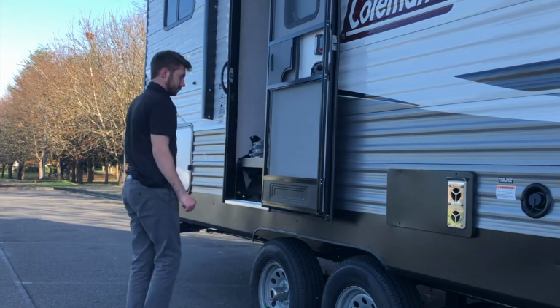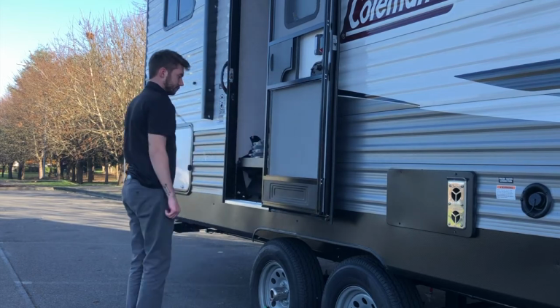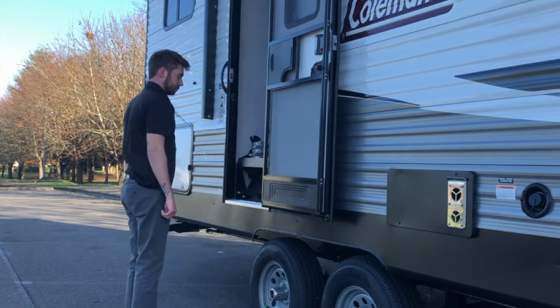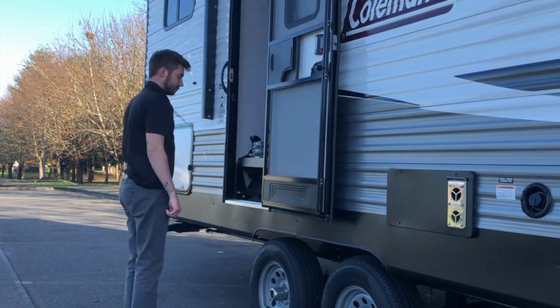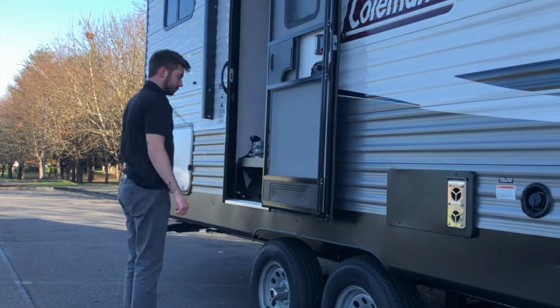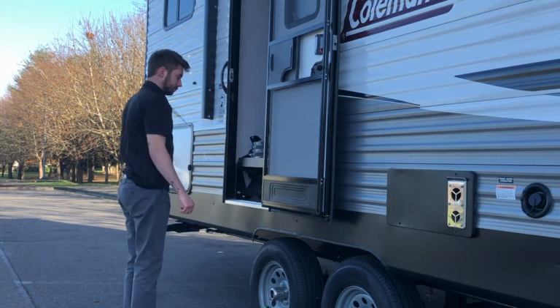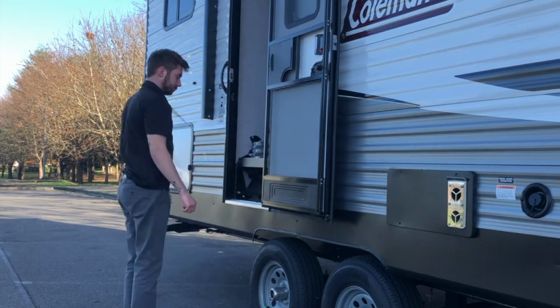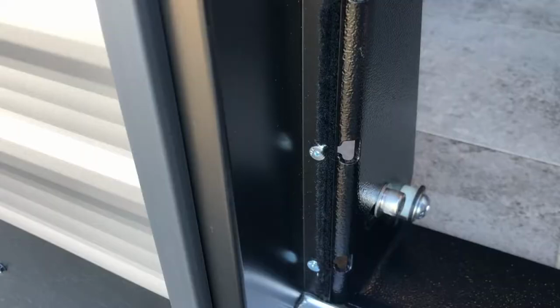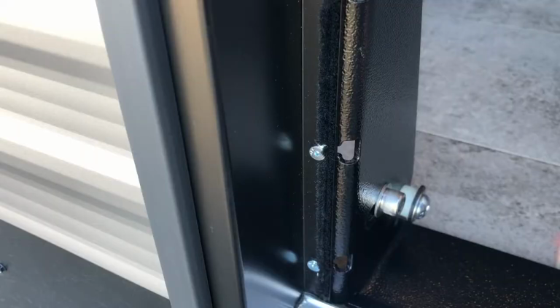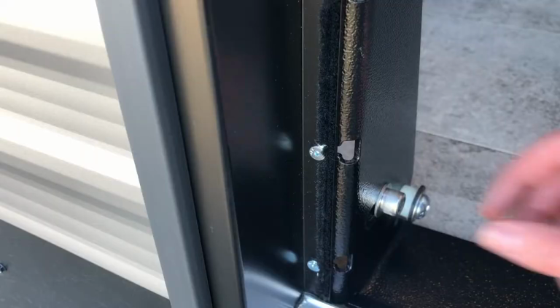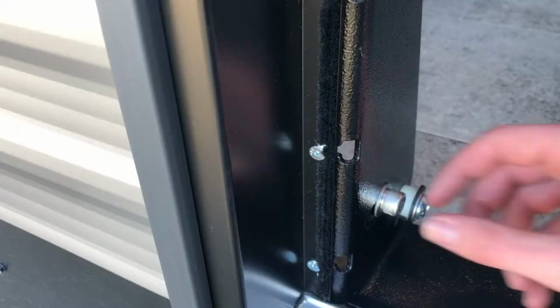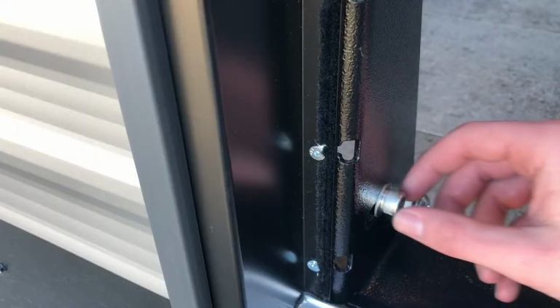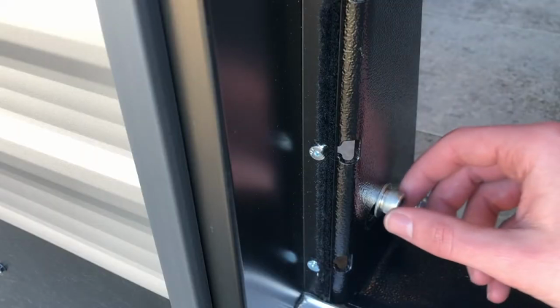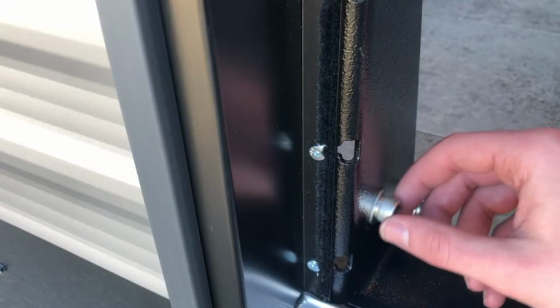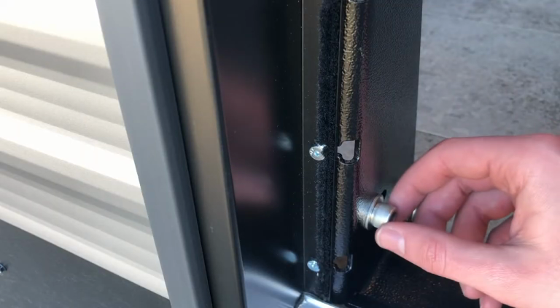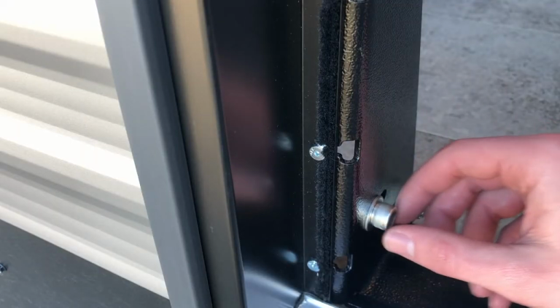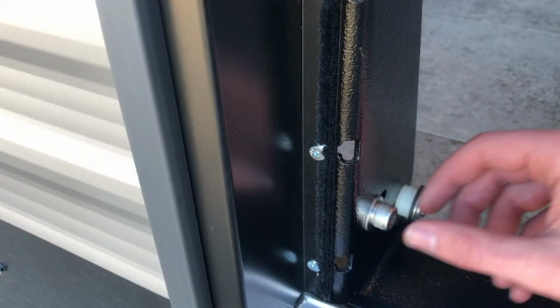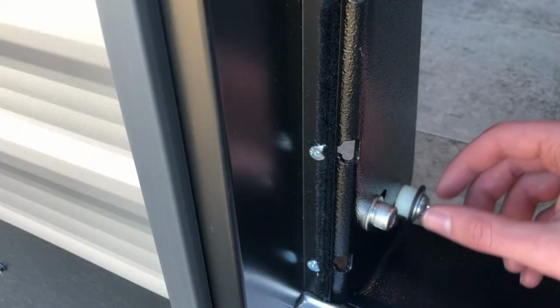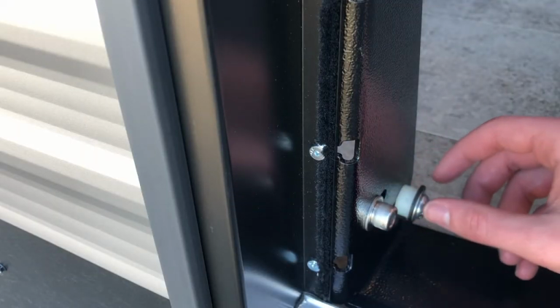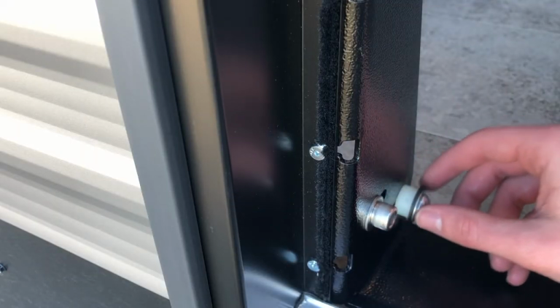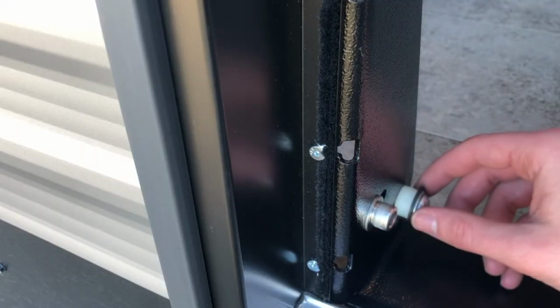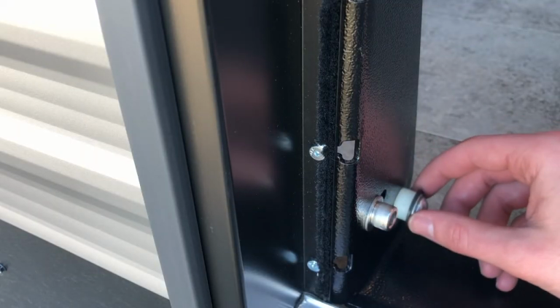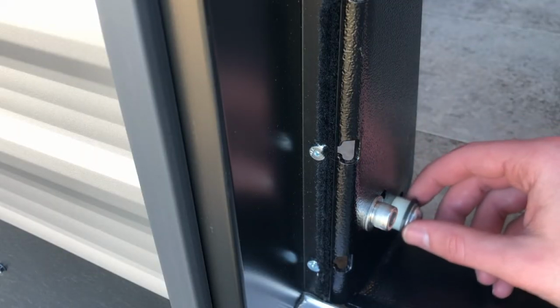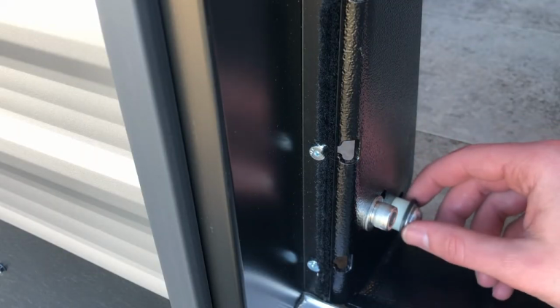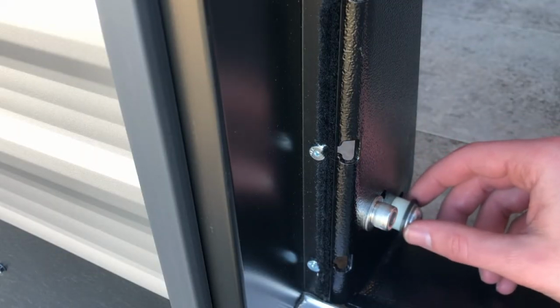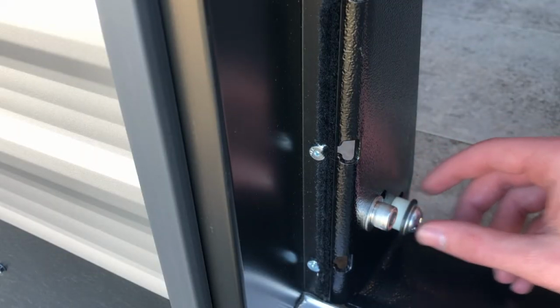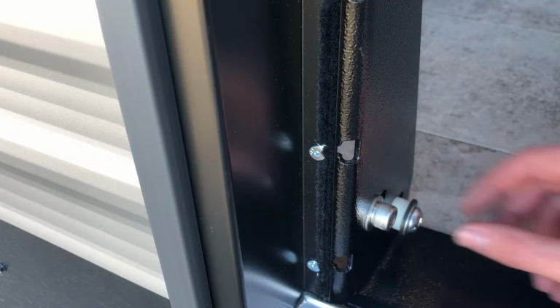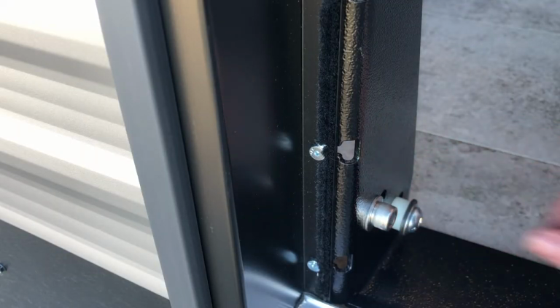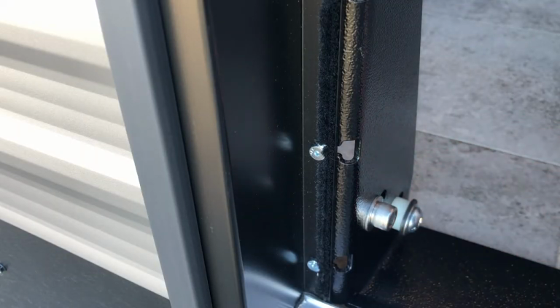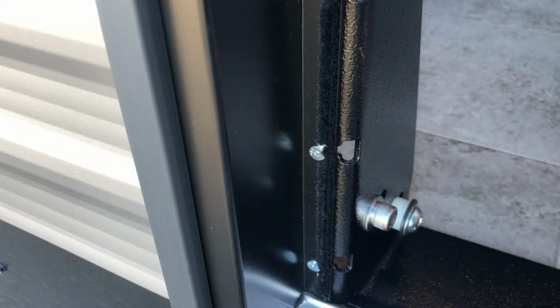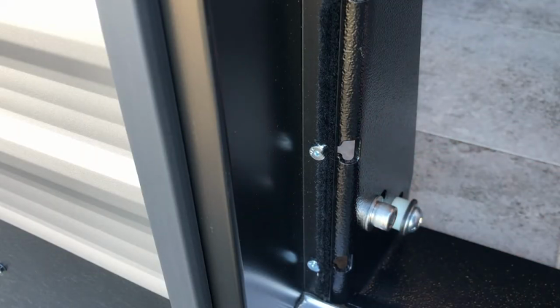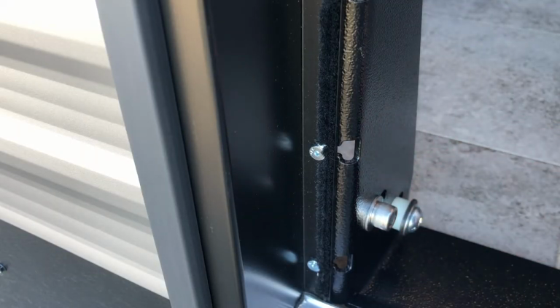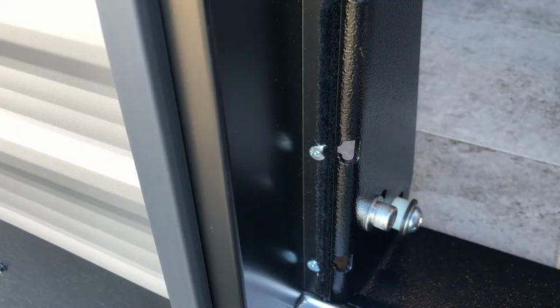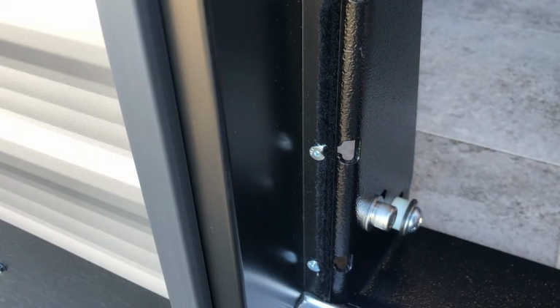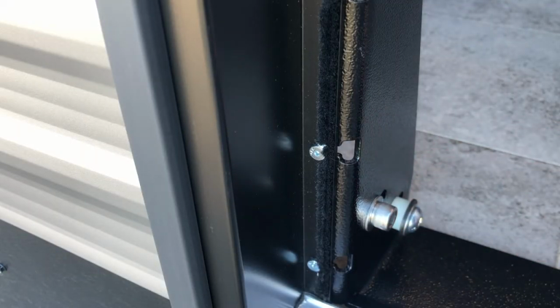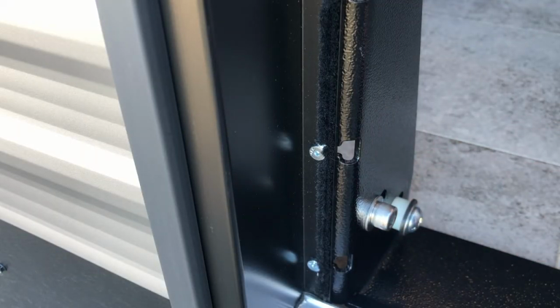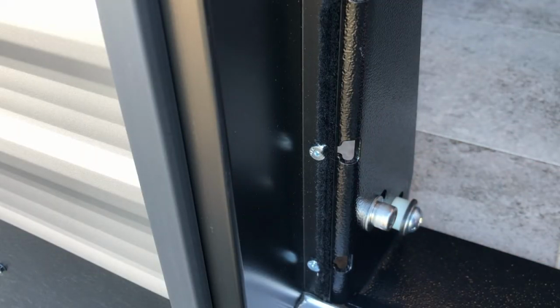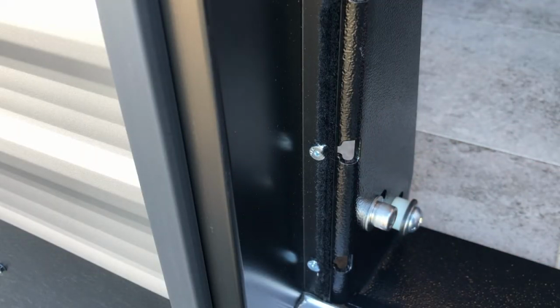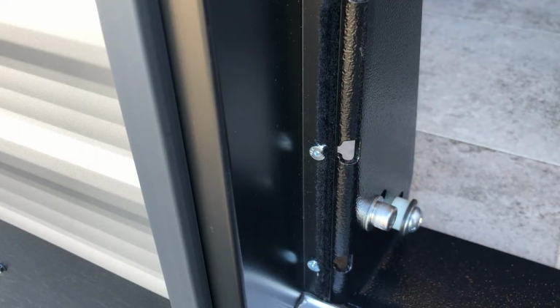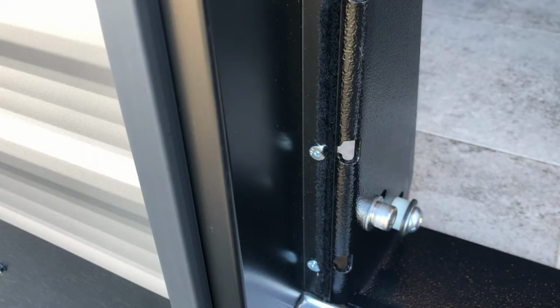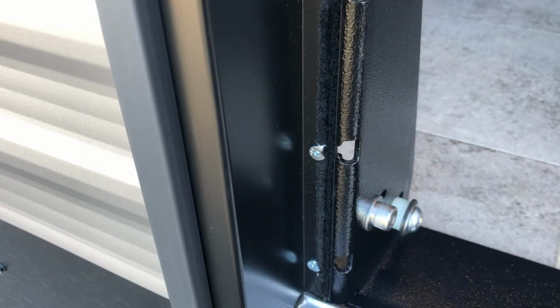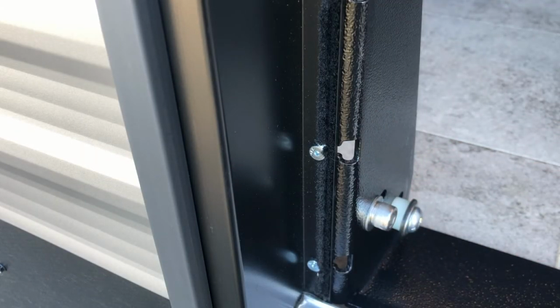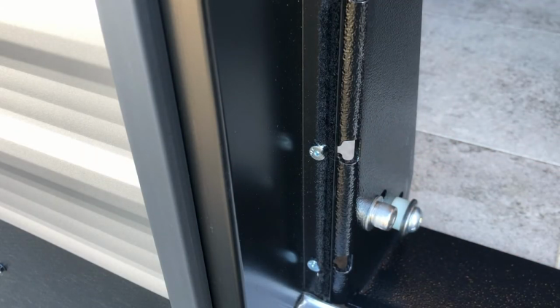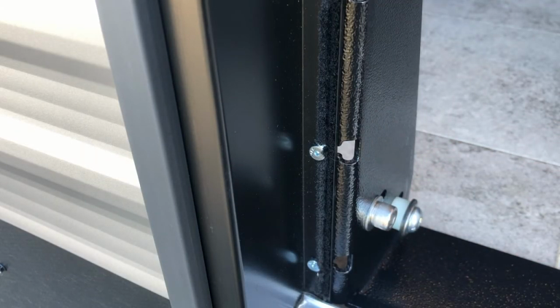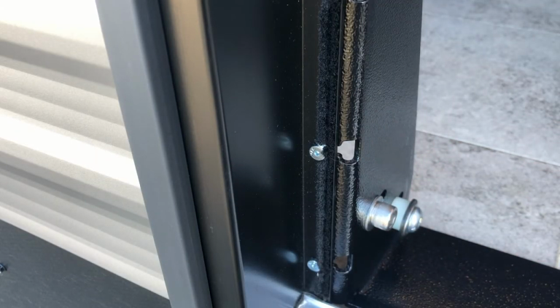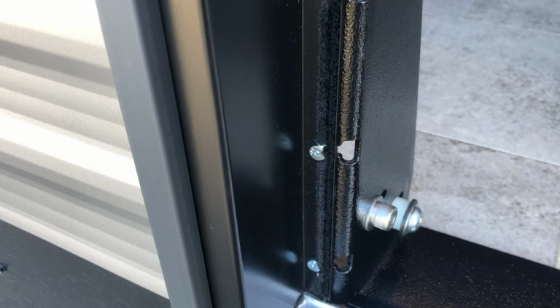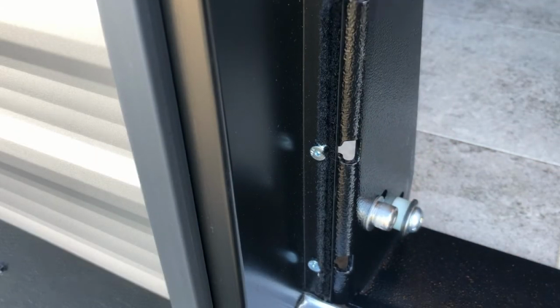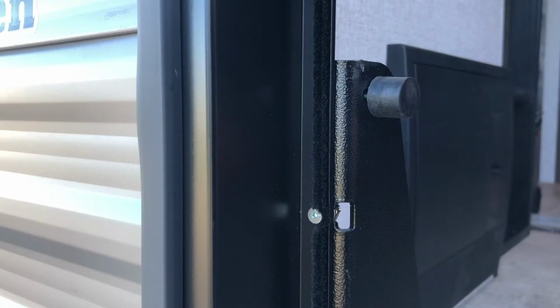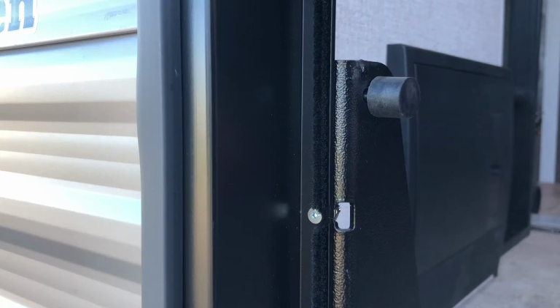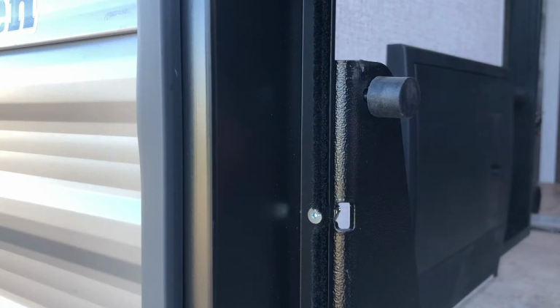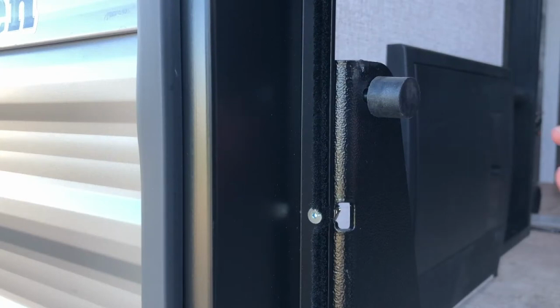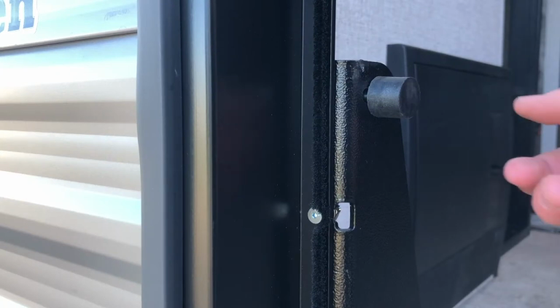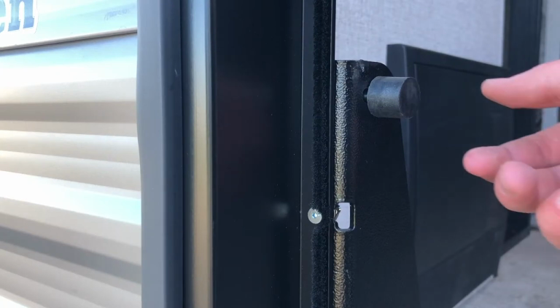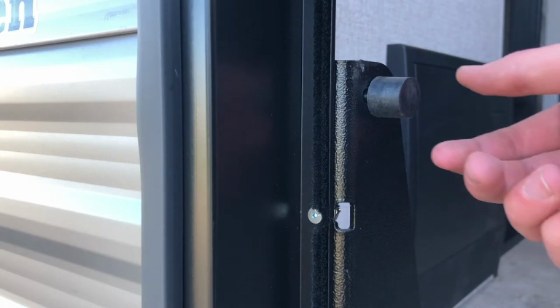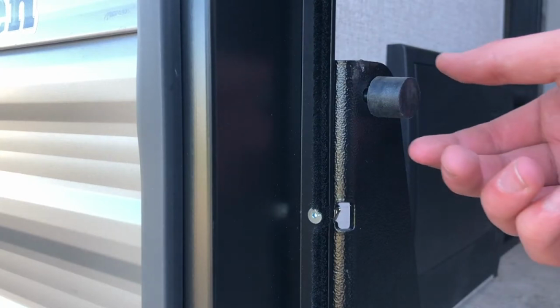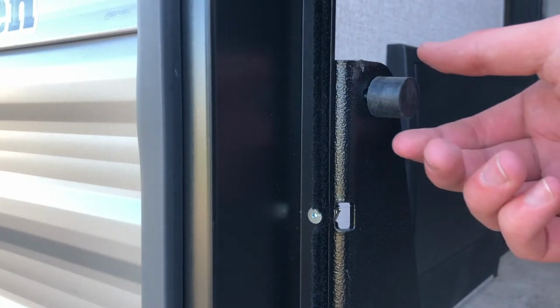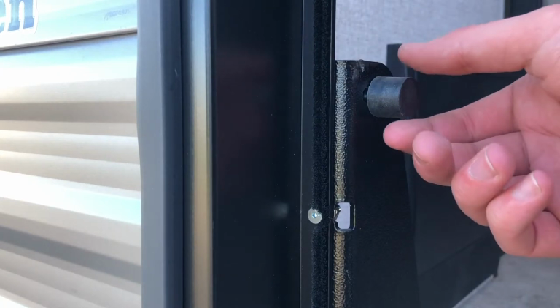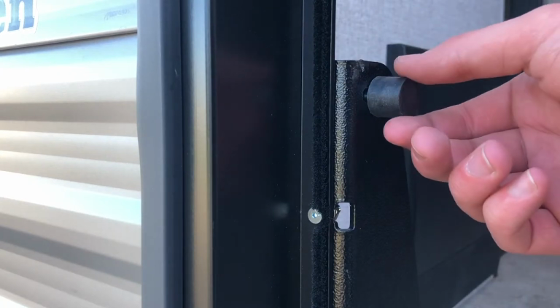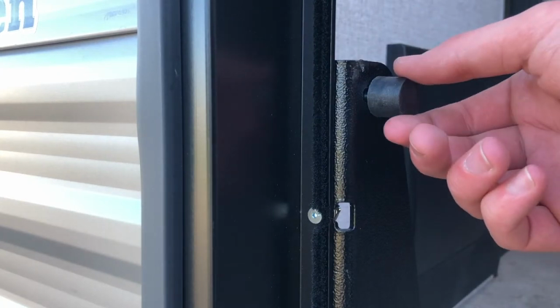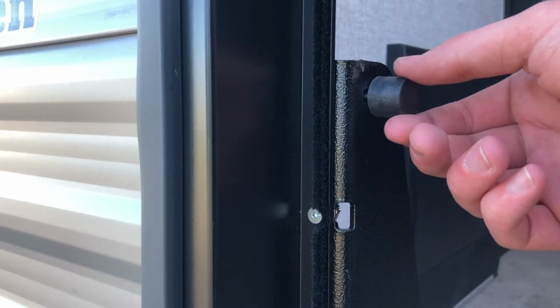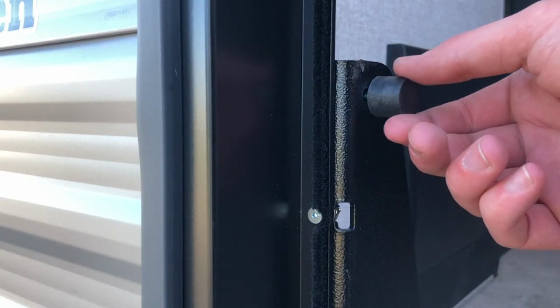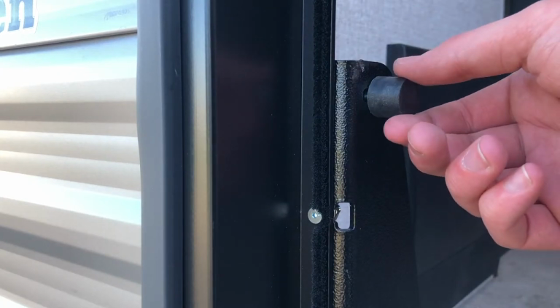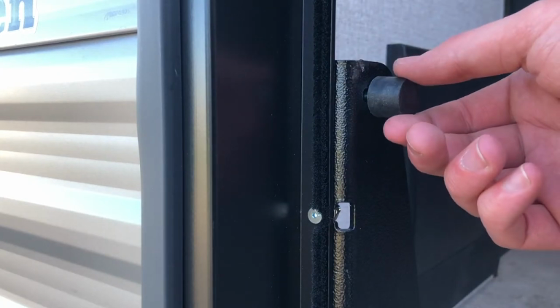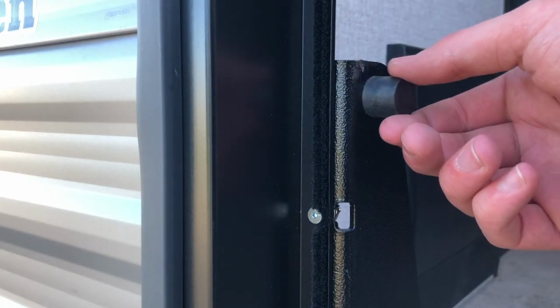RV thresholds will vary in size so you'll want to adjust your step. To do this, adjust the studs on the inside of your mounting bracket.